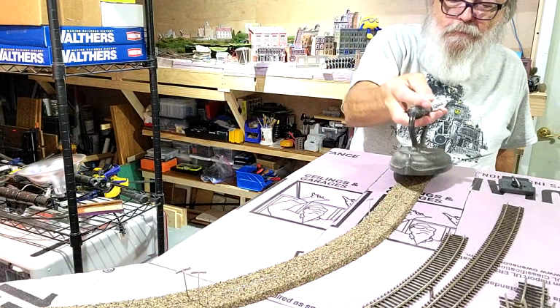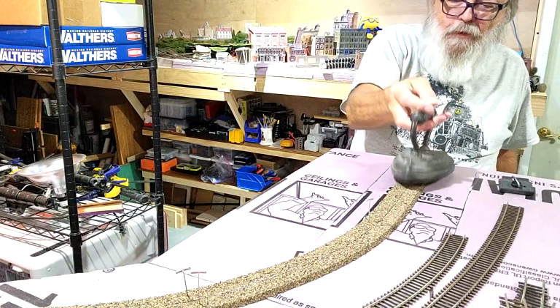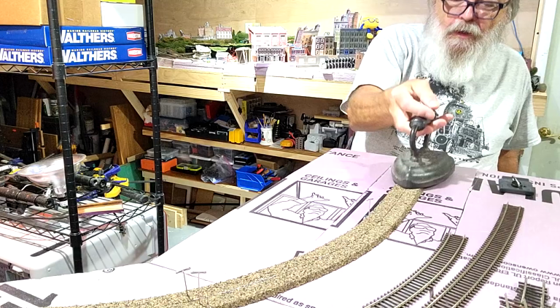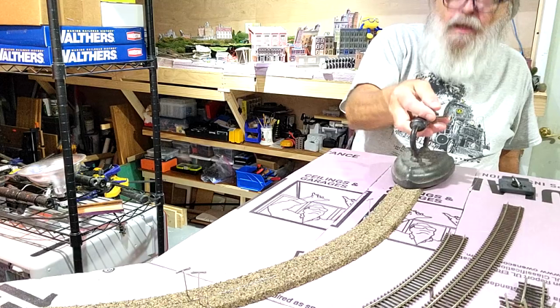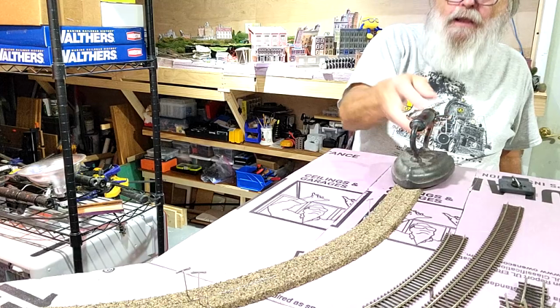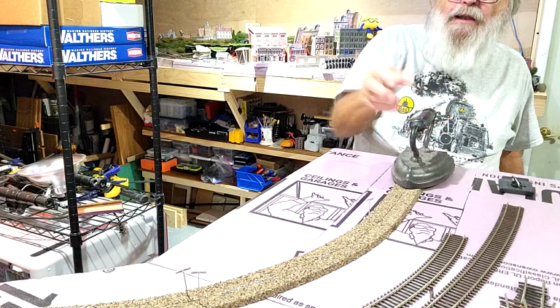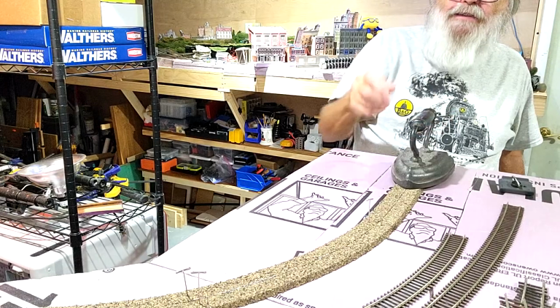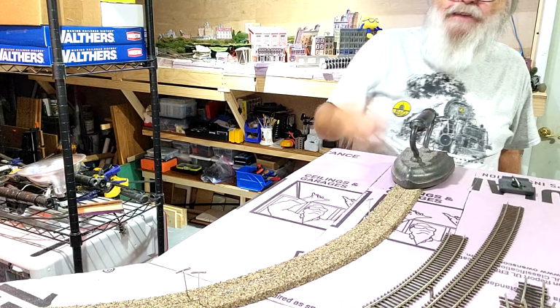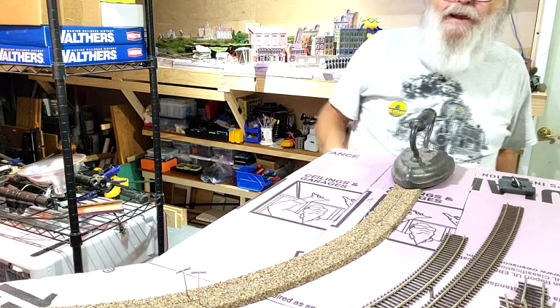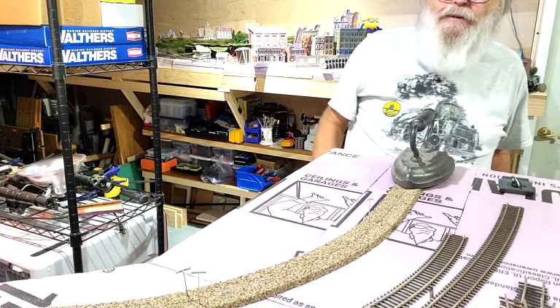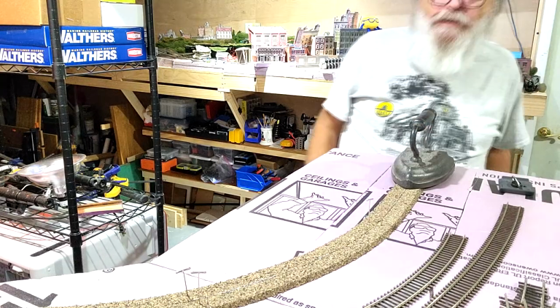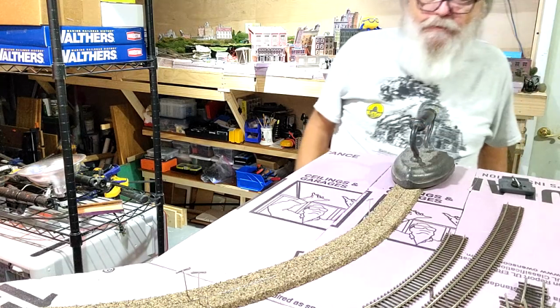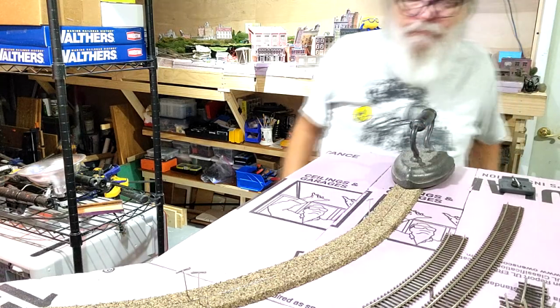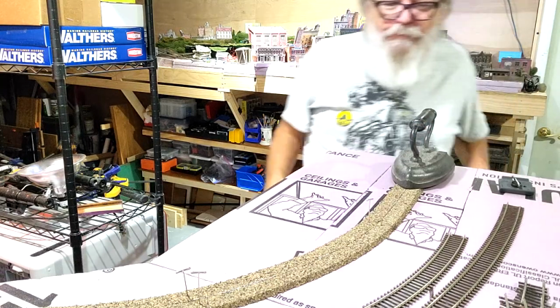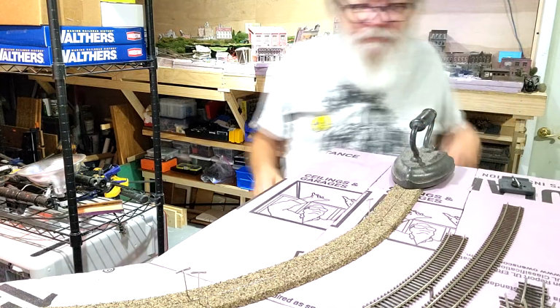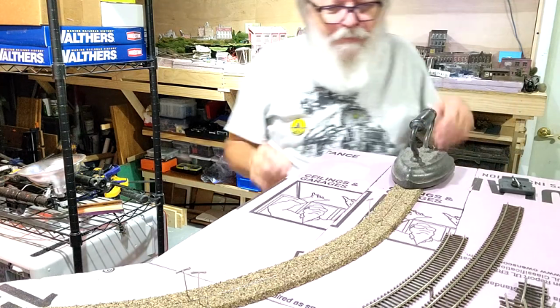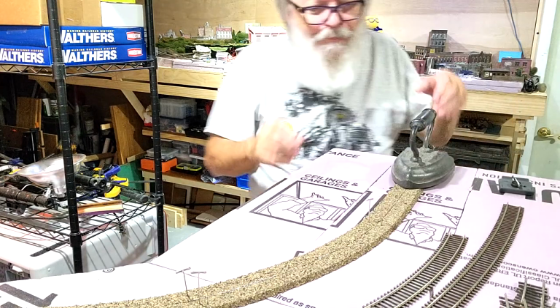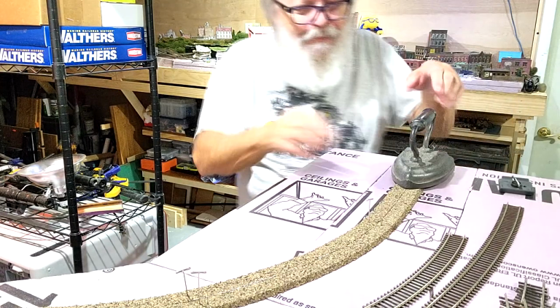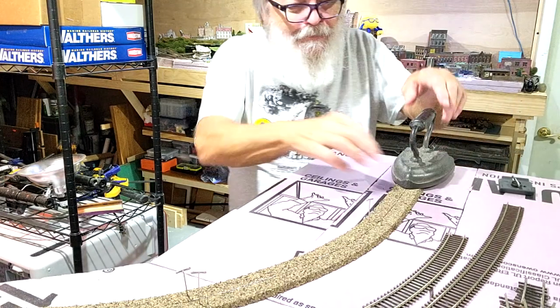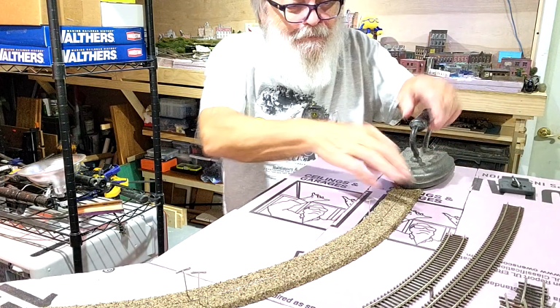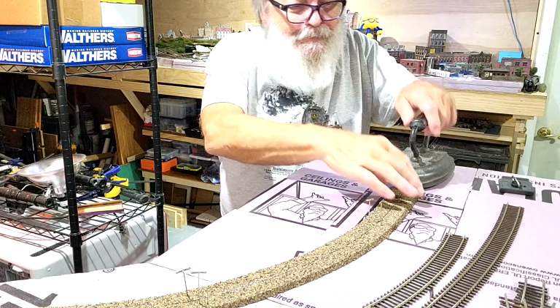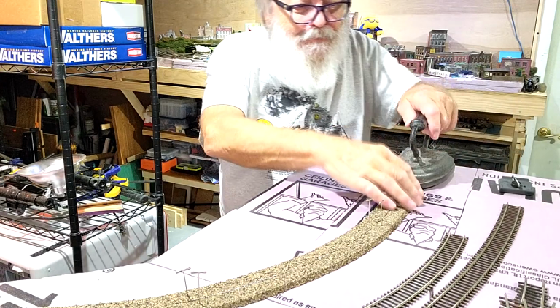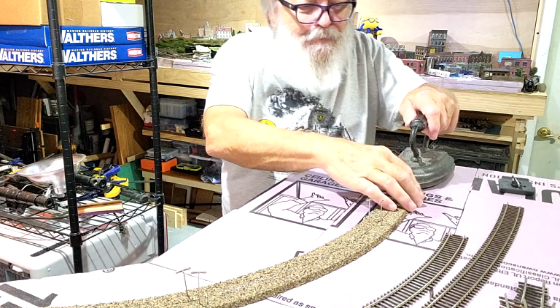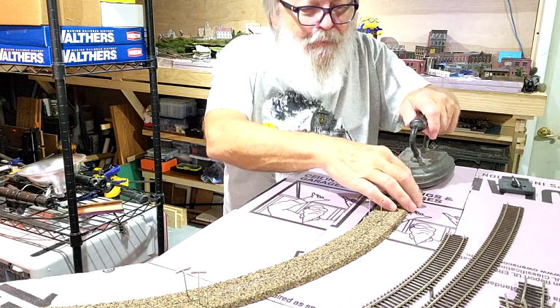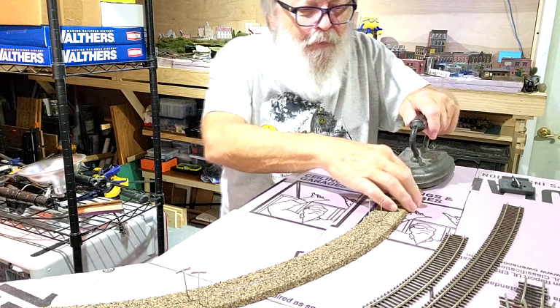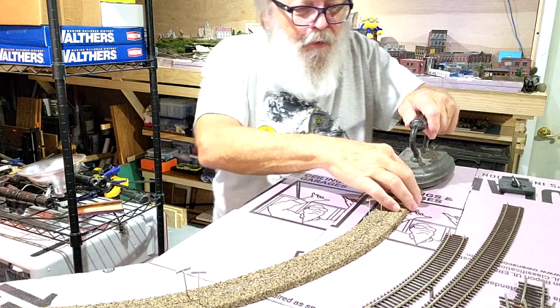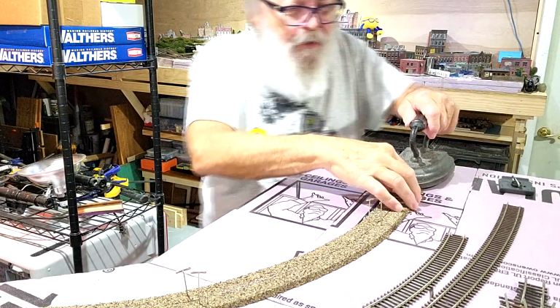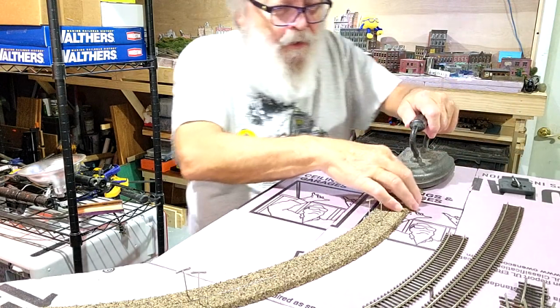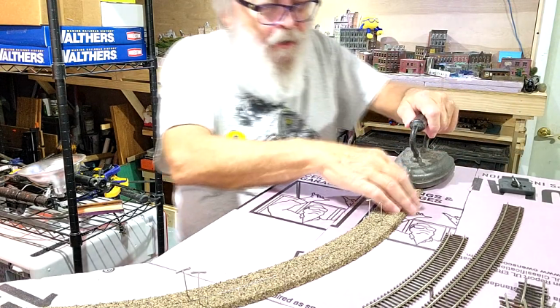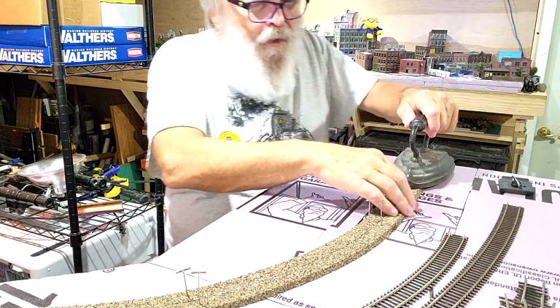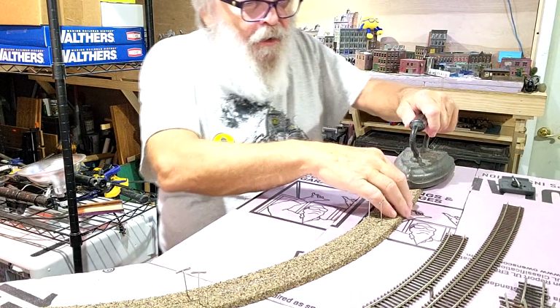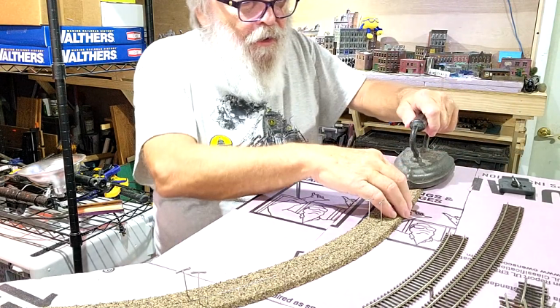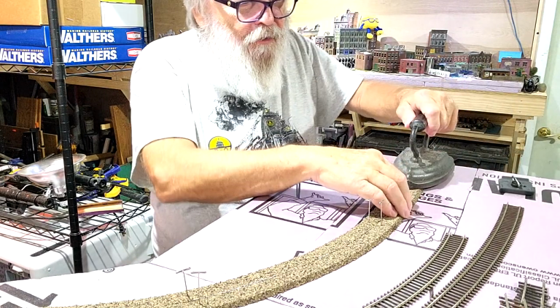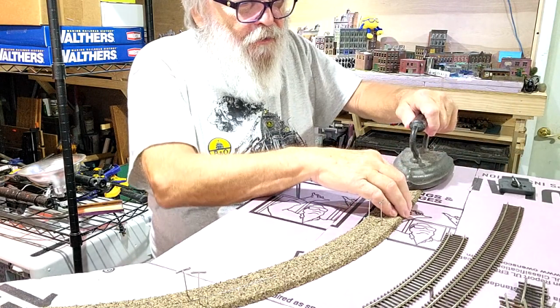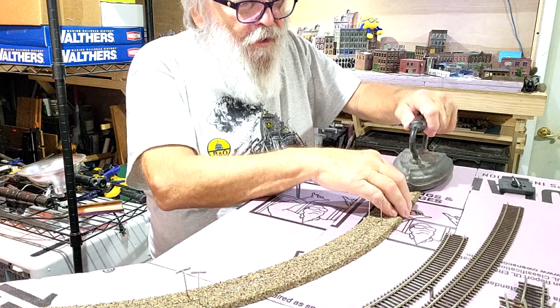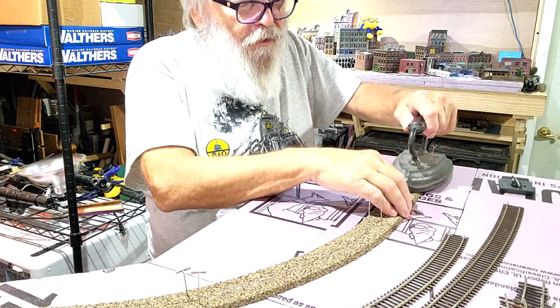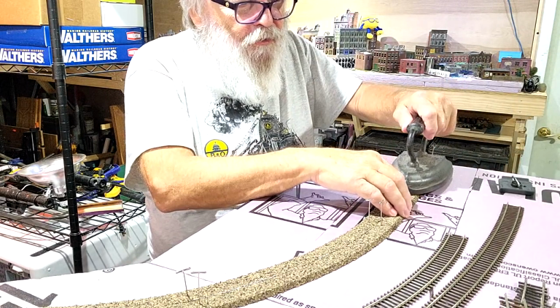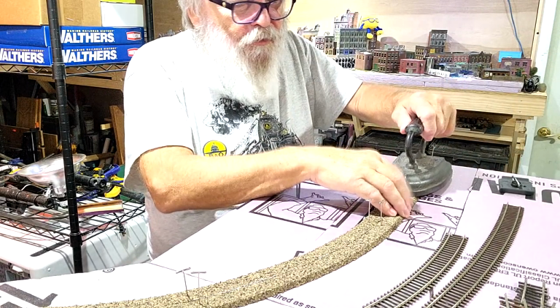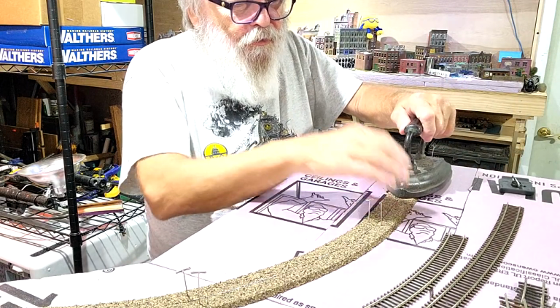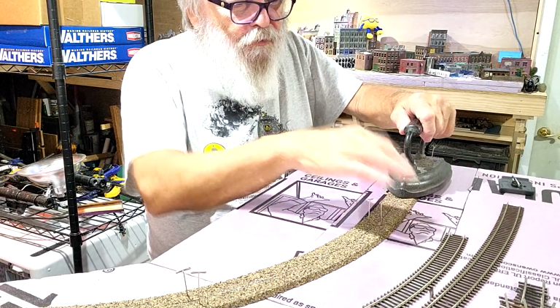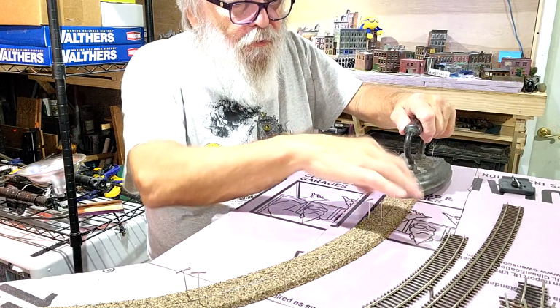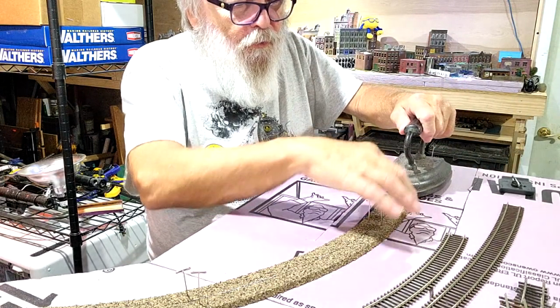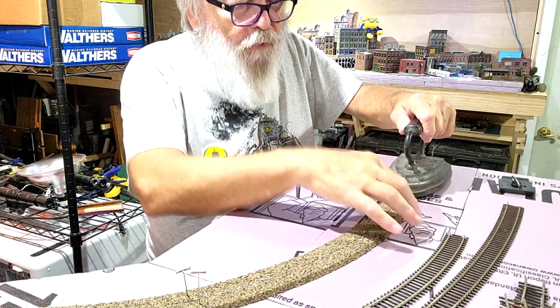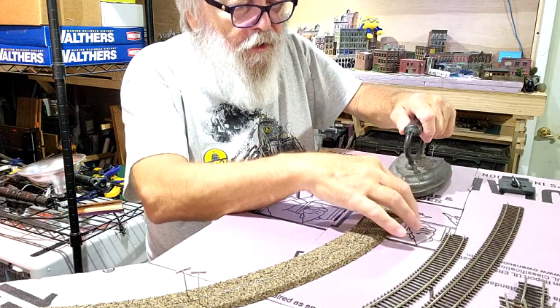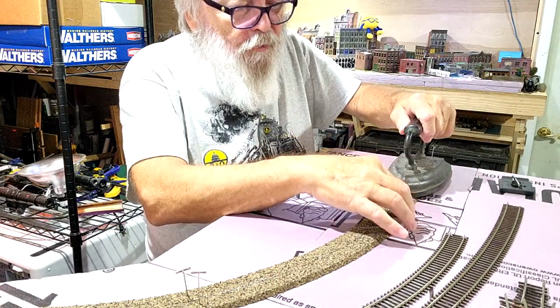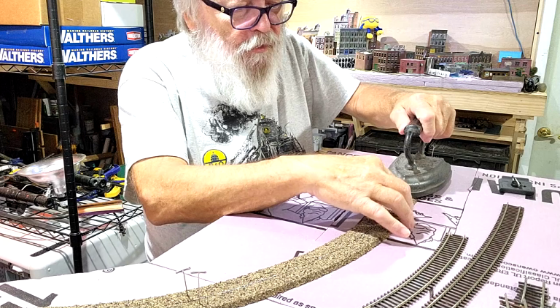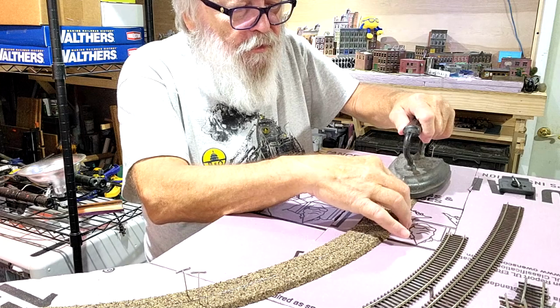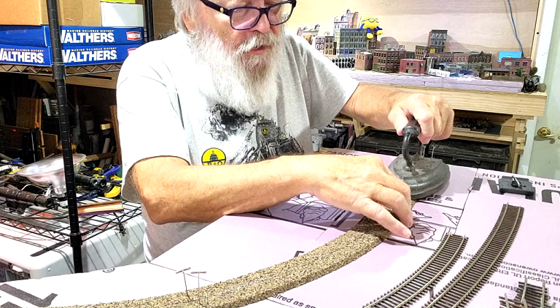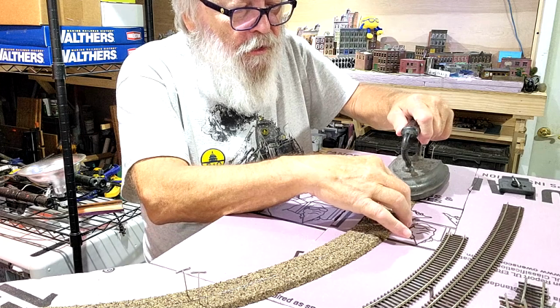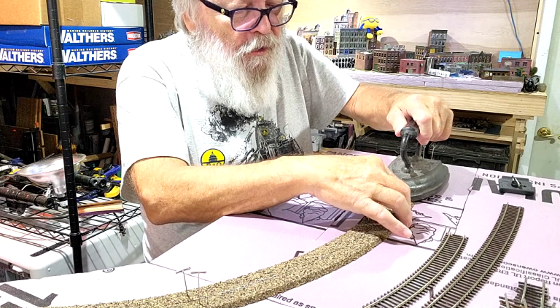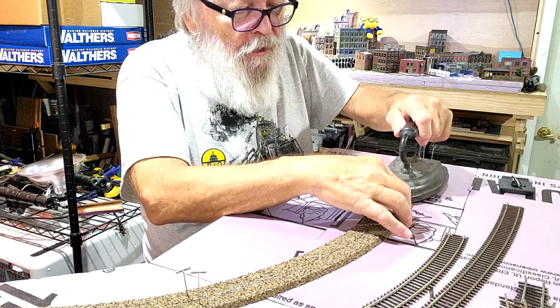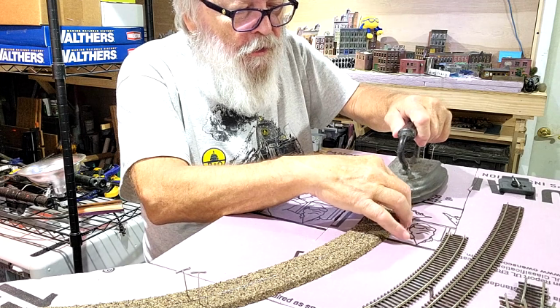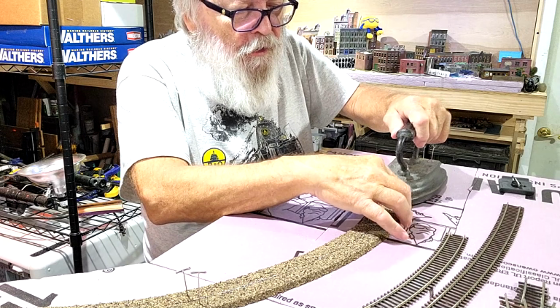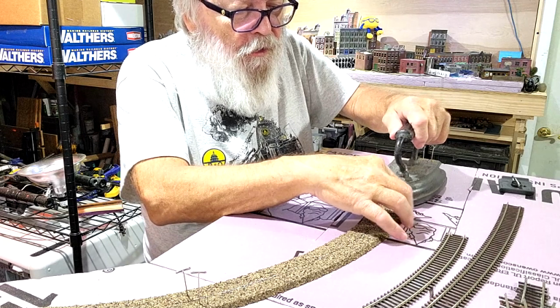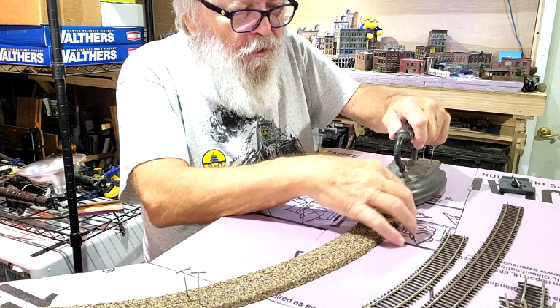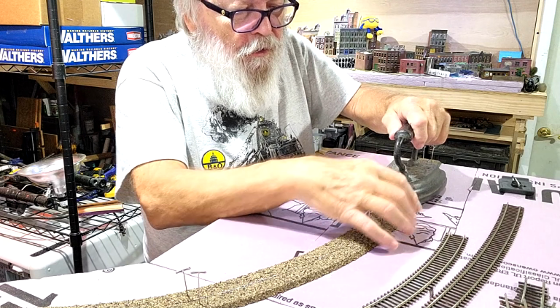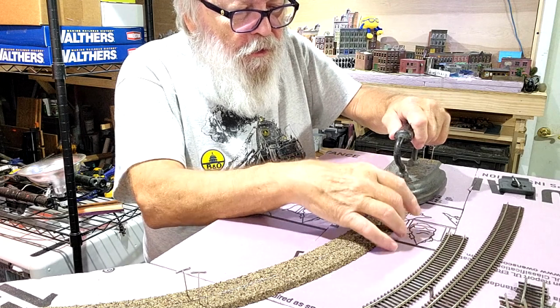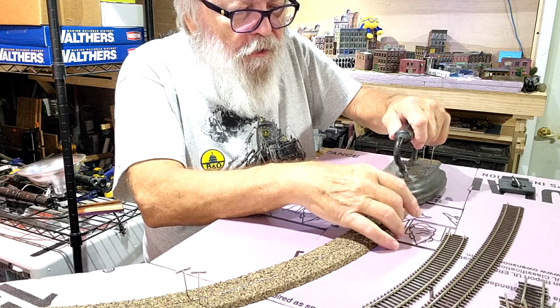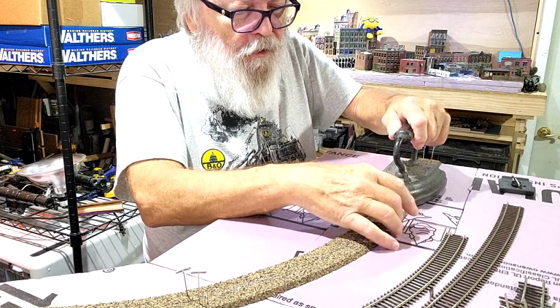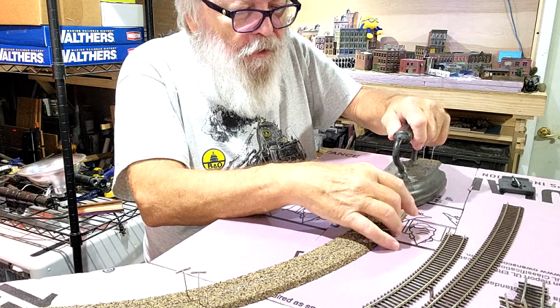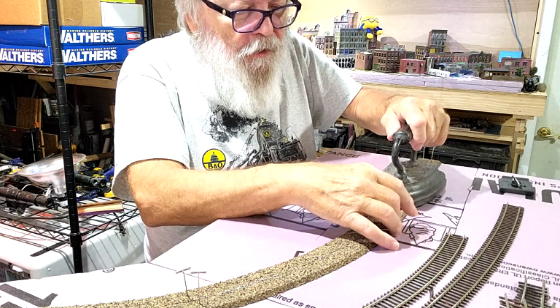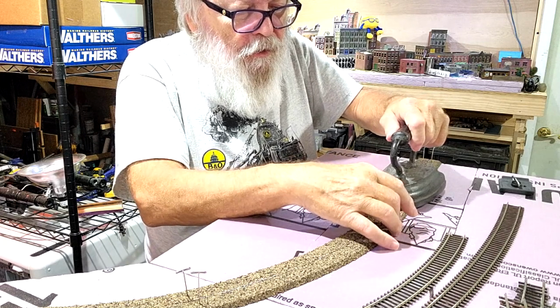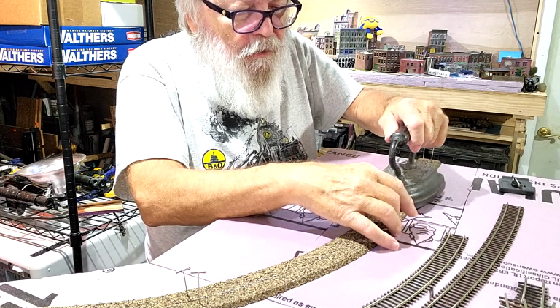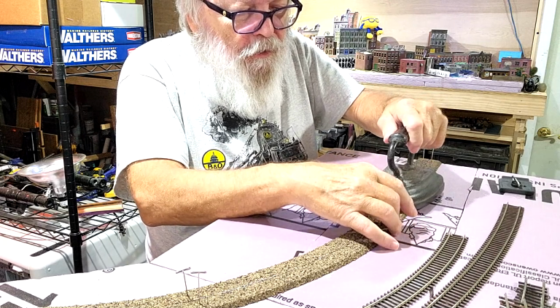I'll use this for a weight. One more piece.